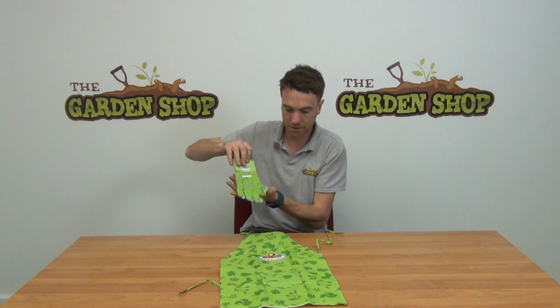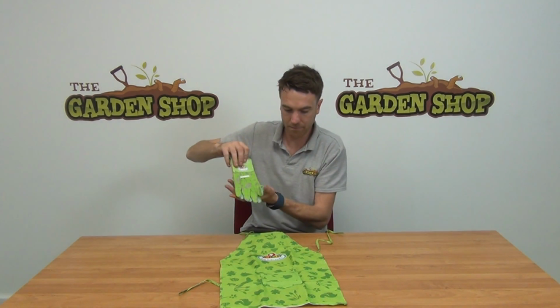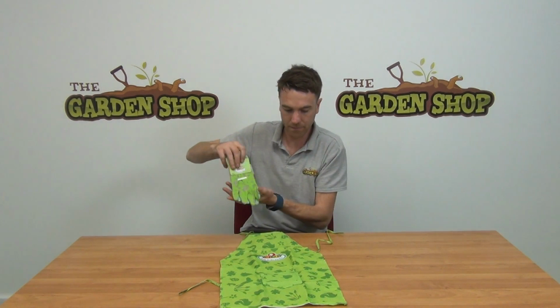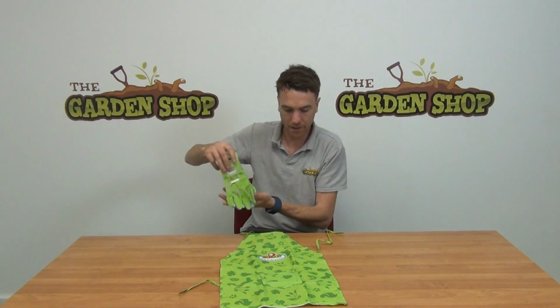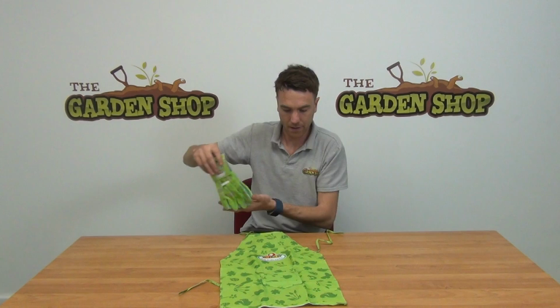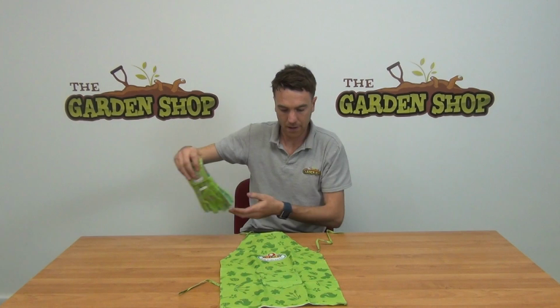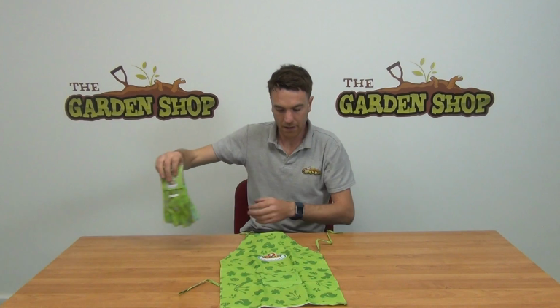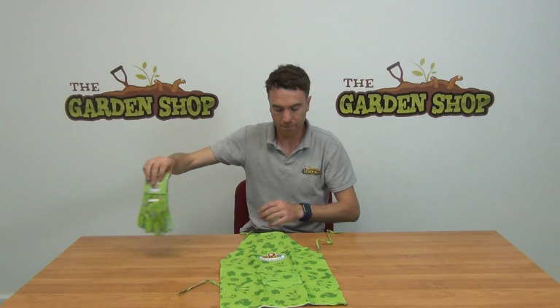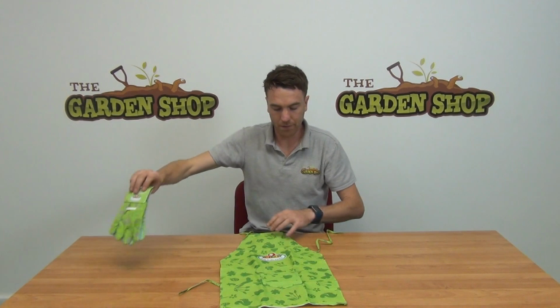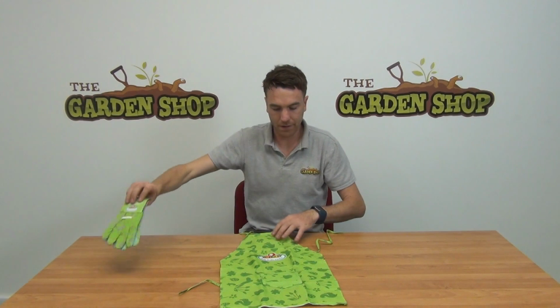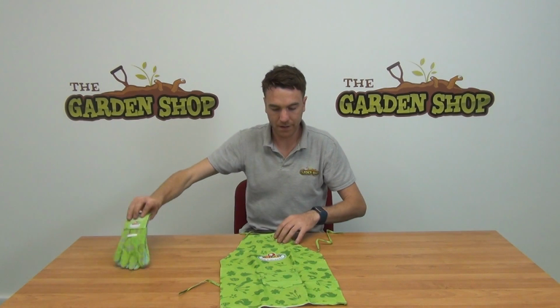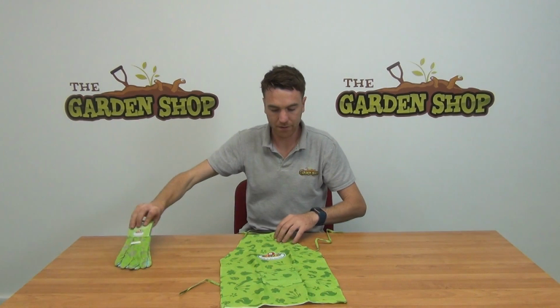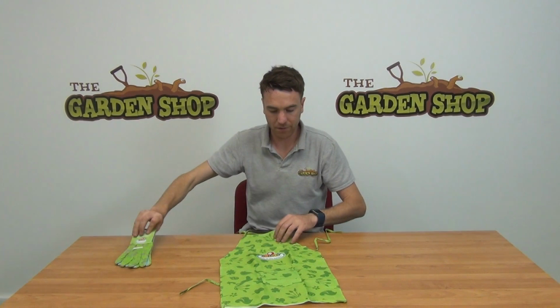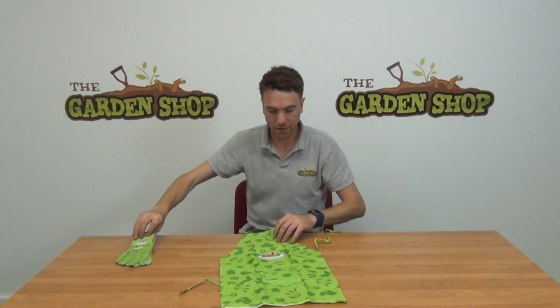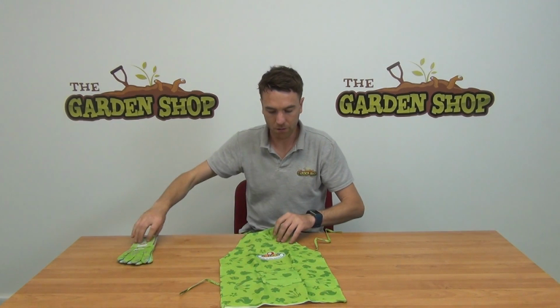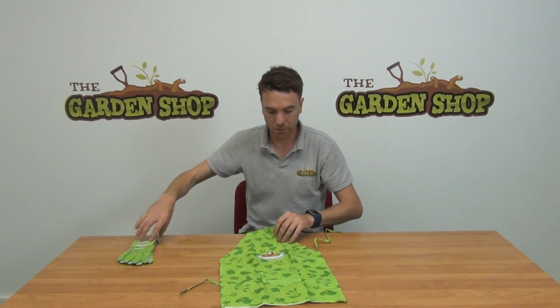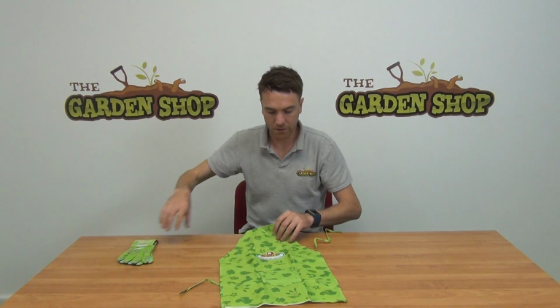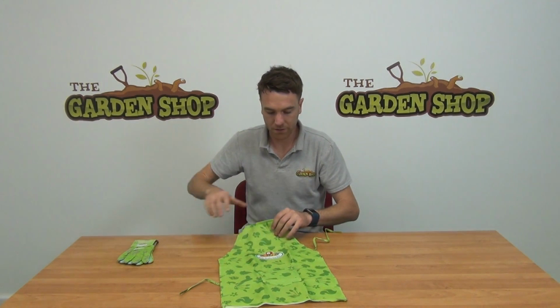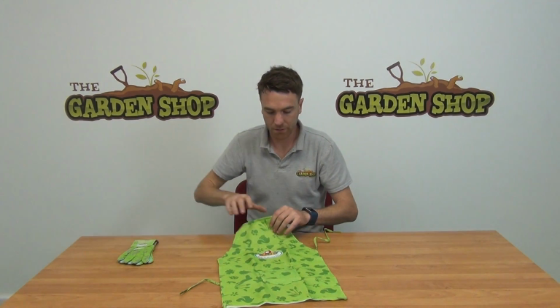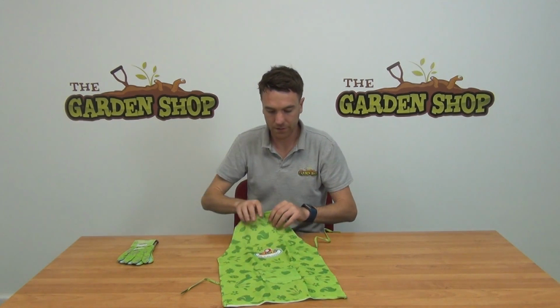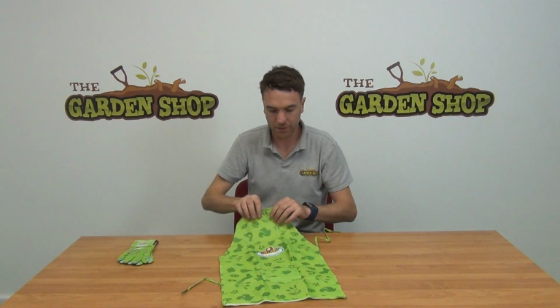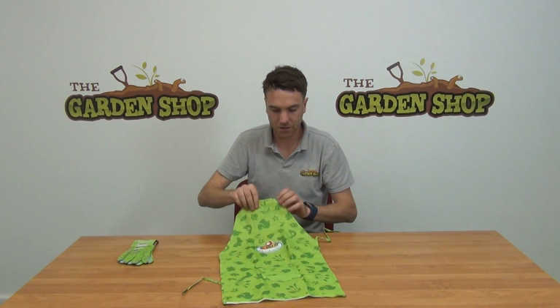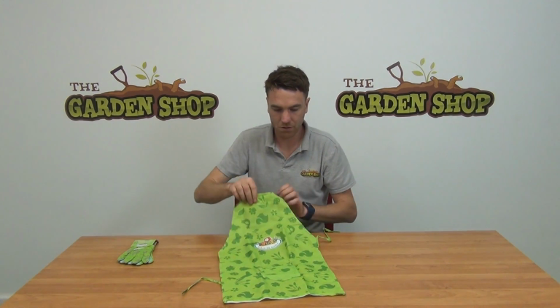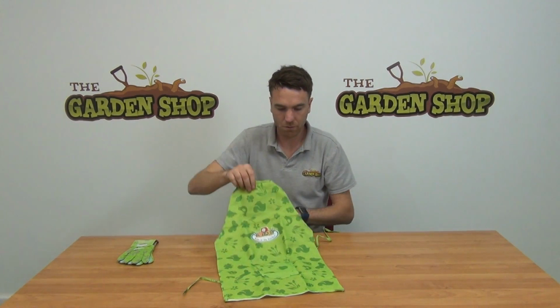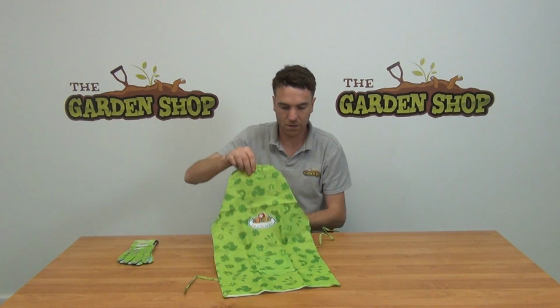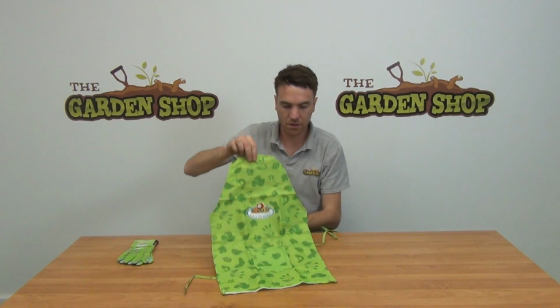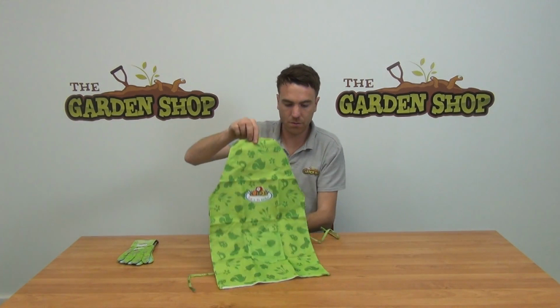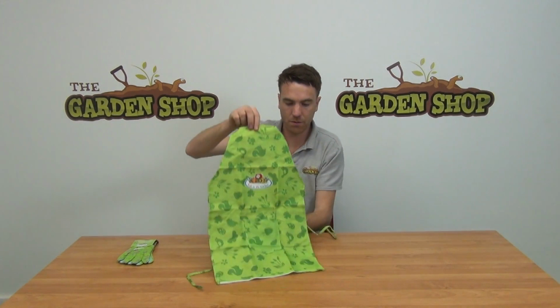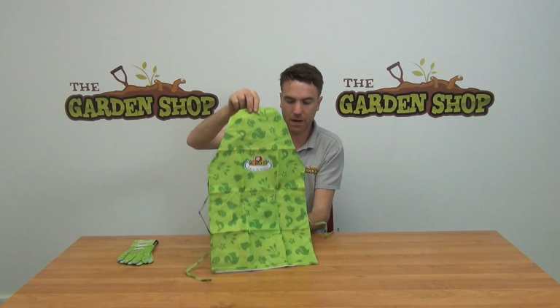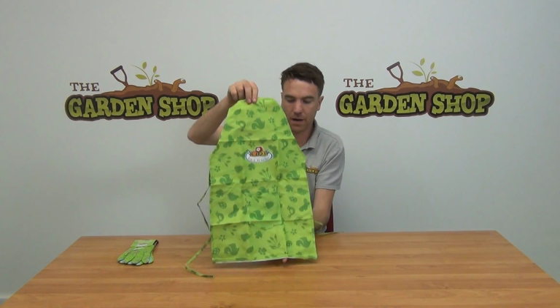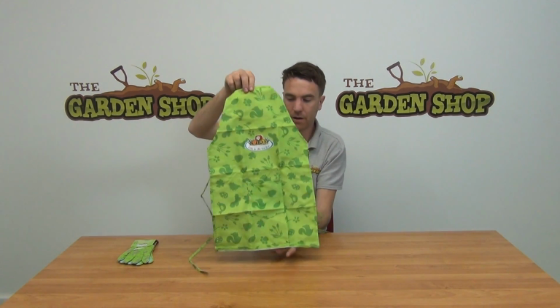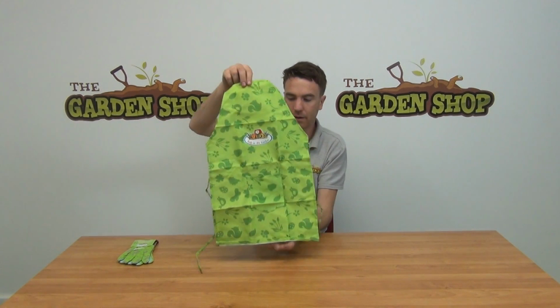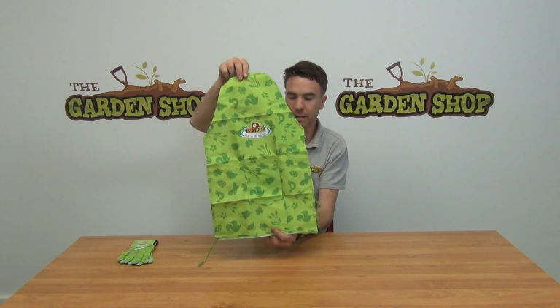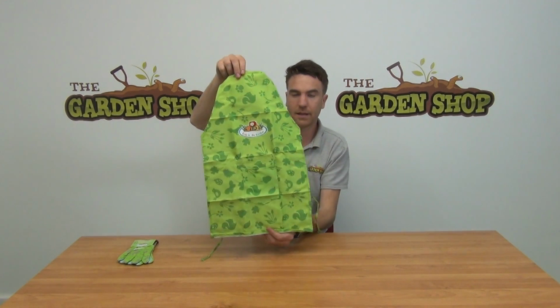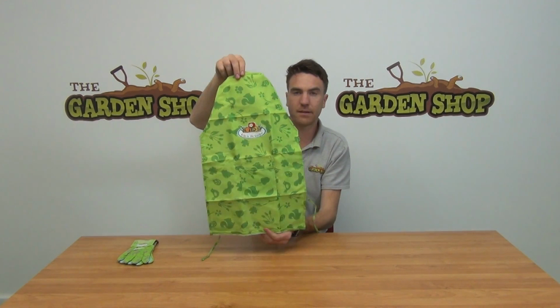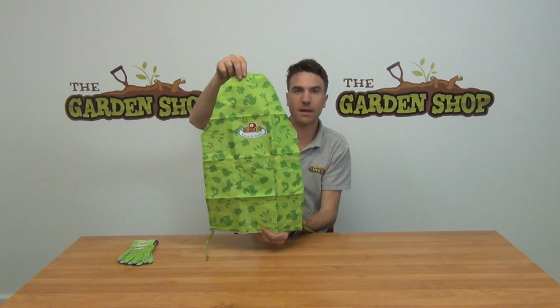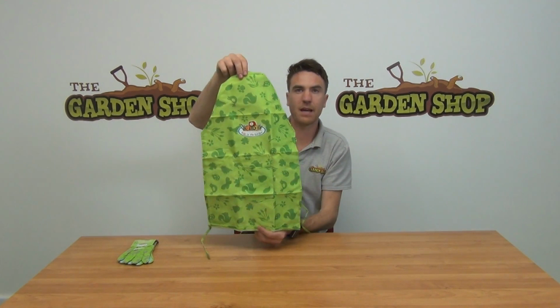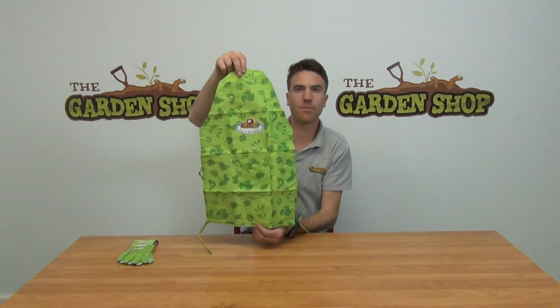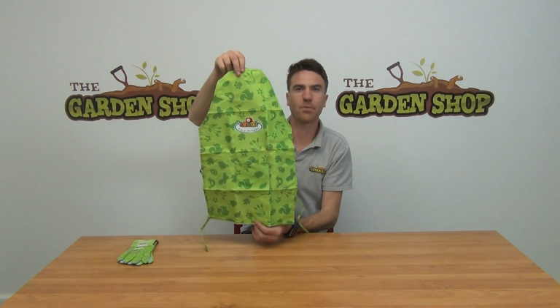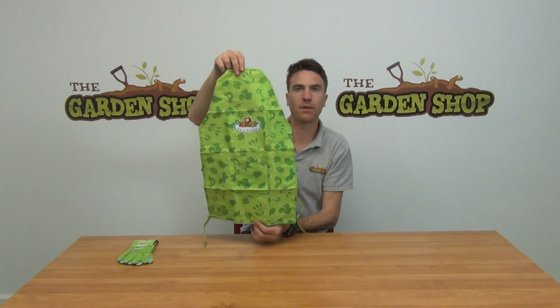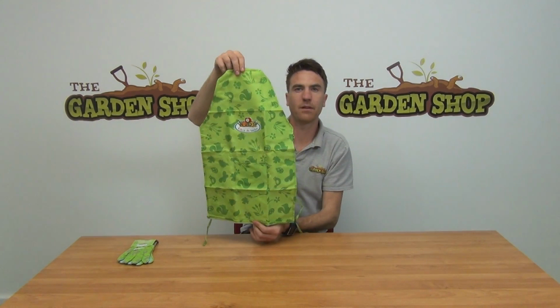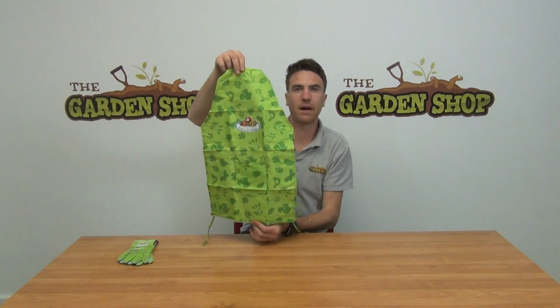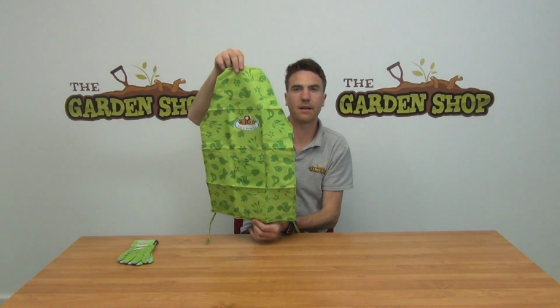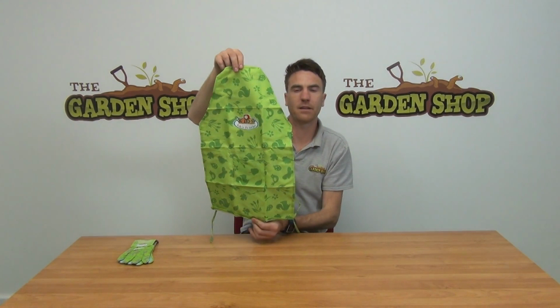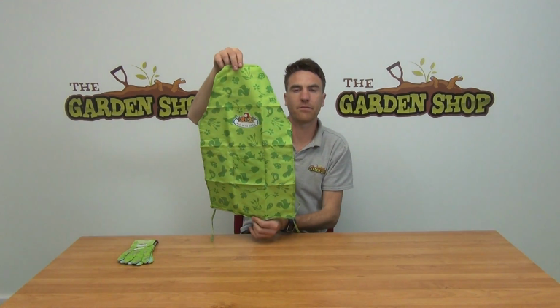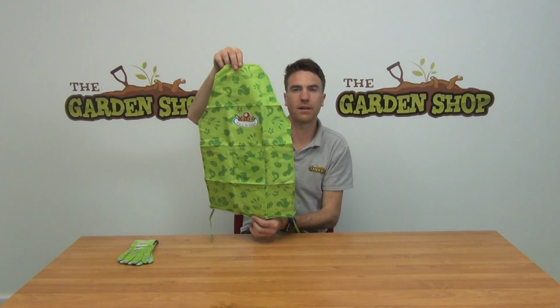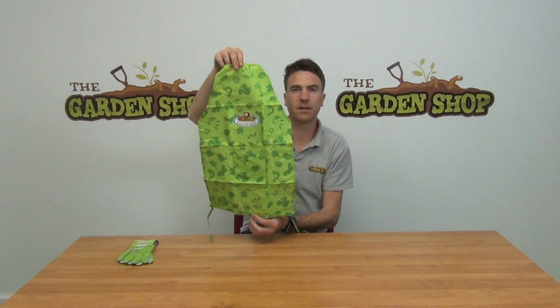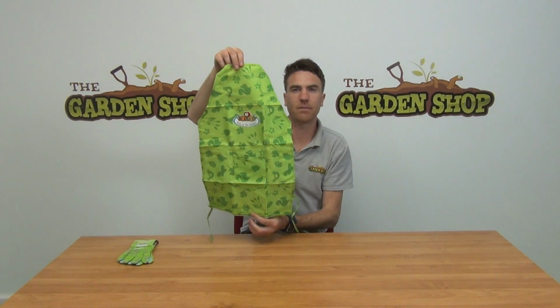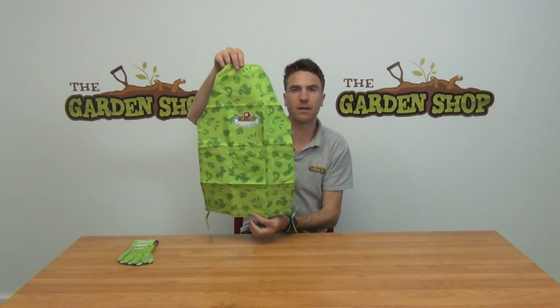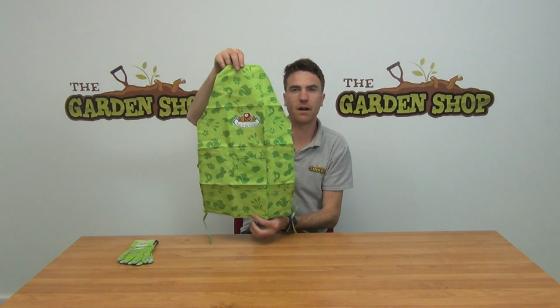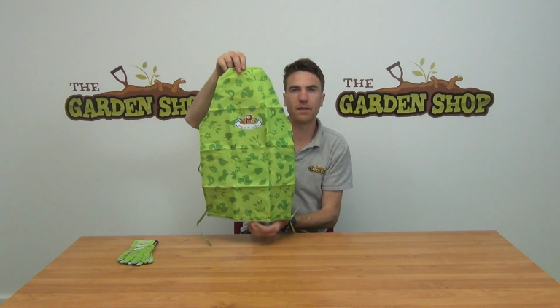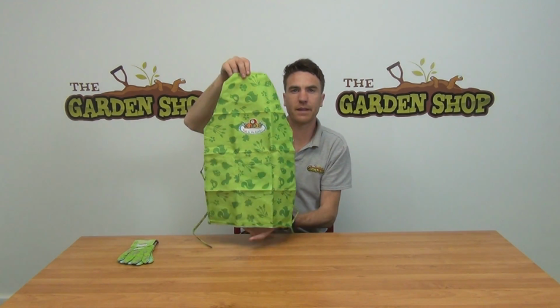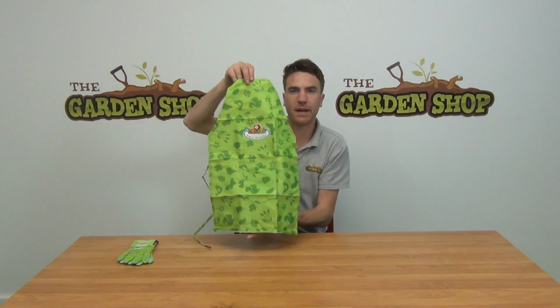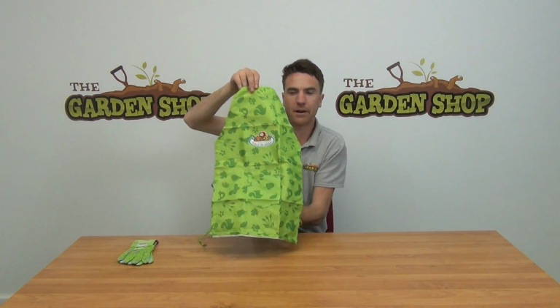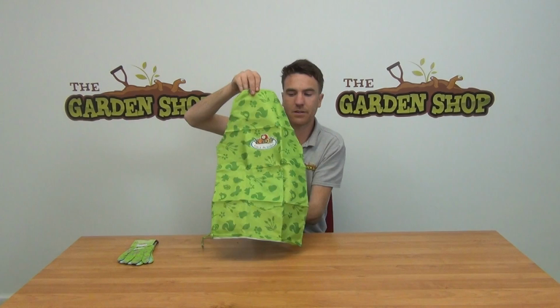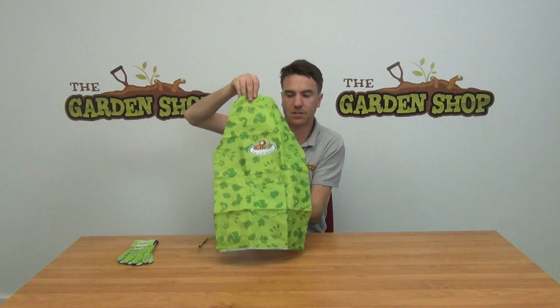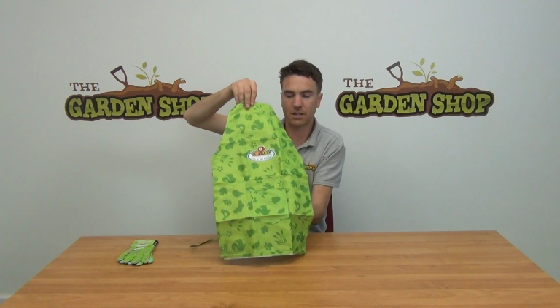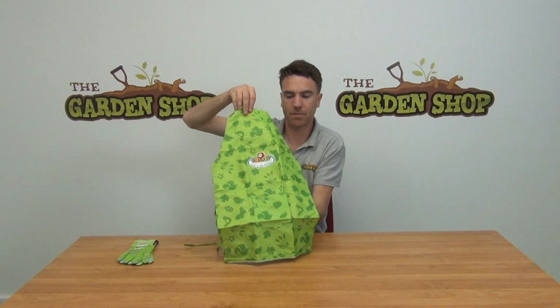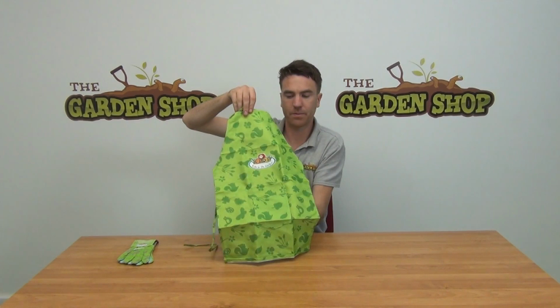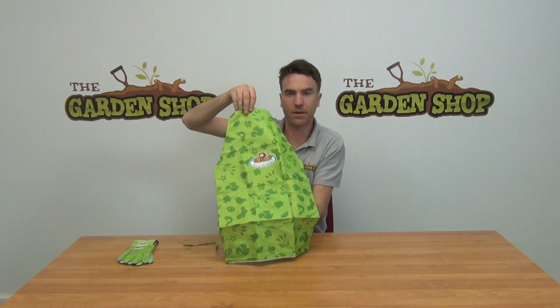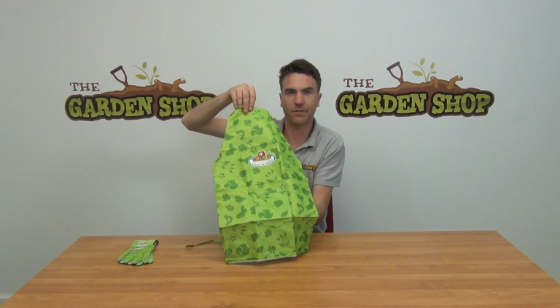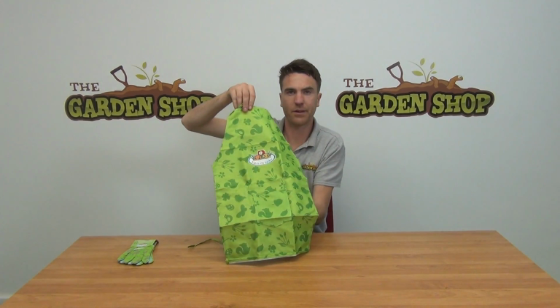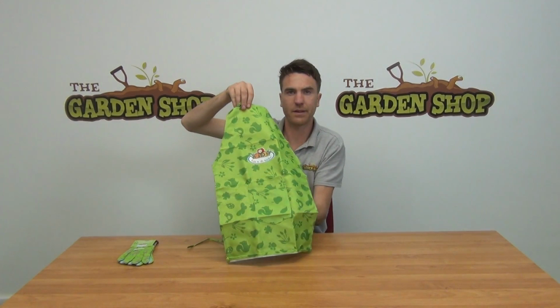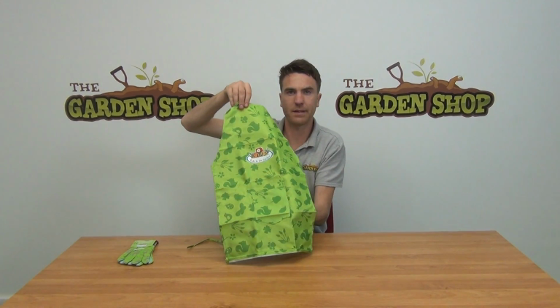In this video we just wanted to show you our kids apron, and it's available on the garden shop .ie.